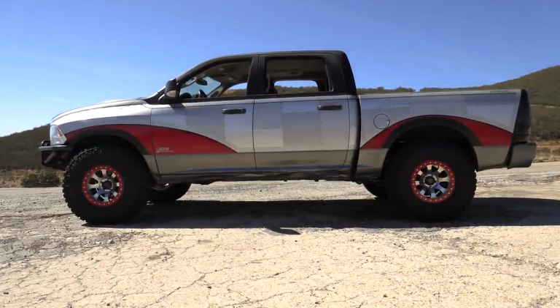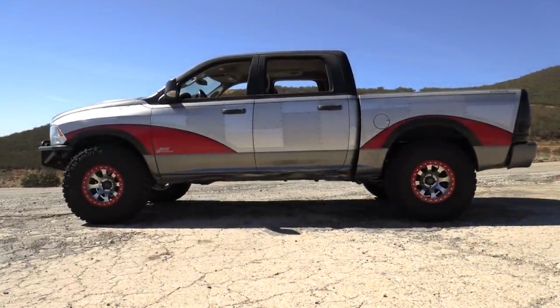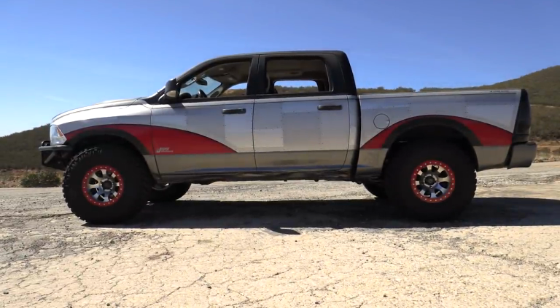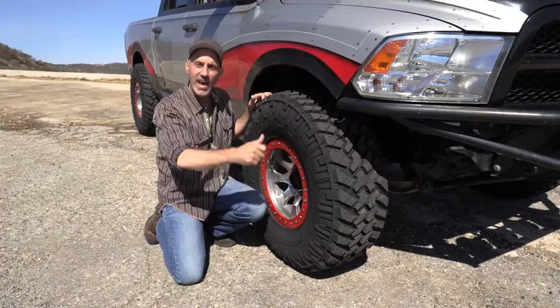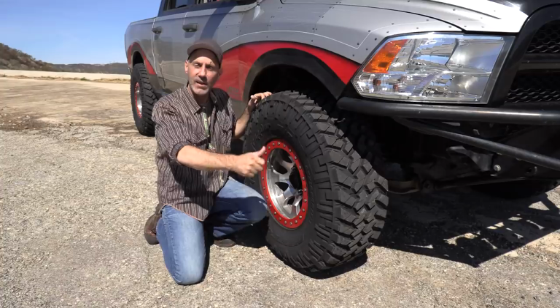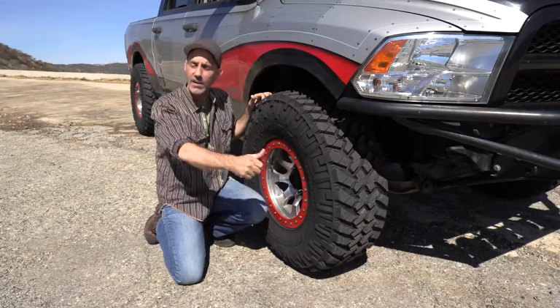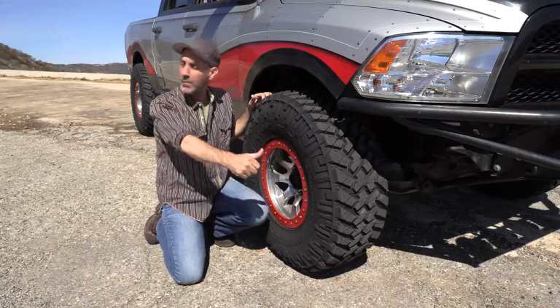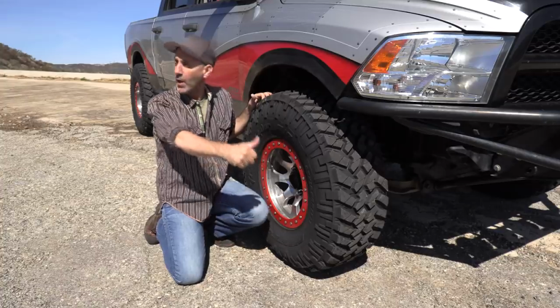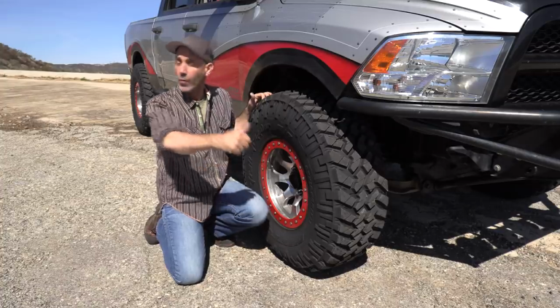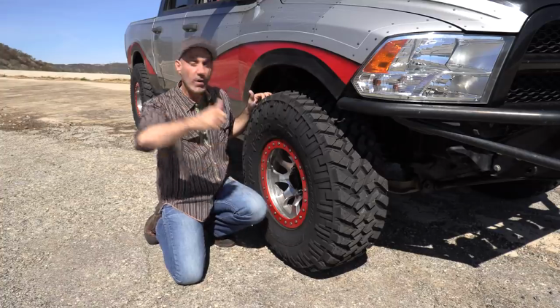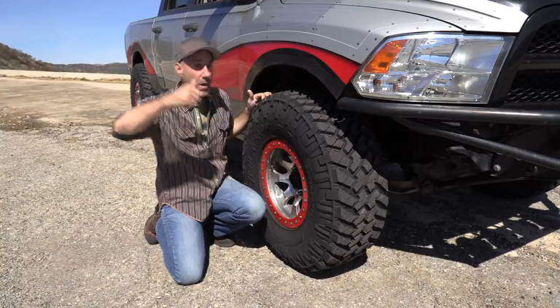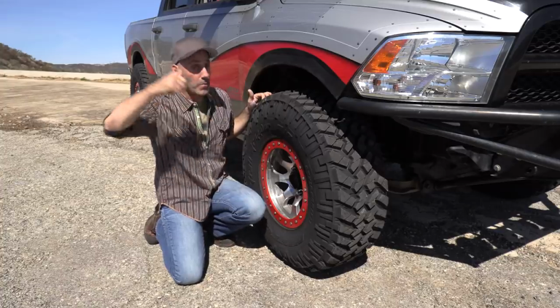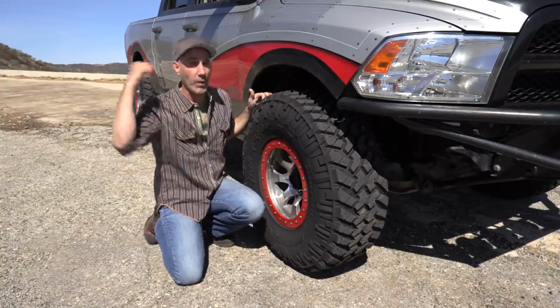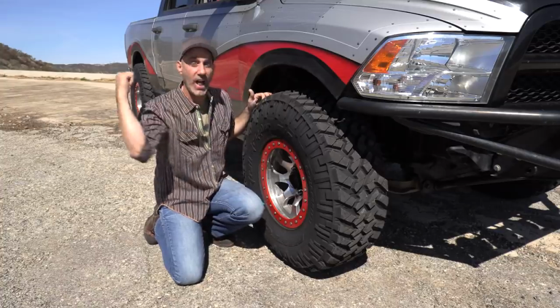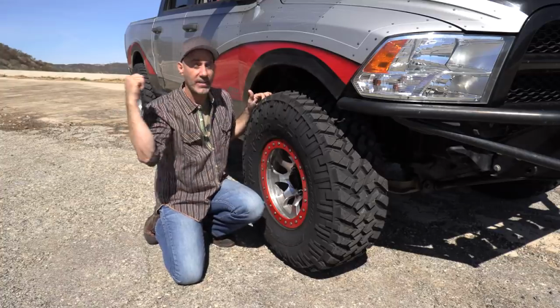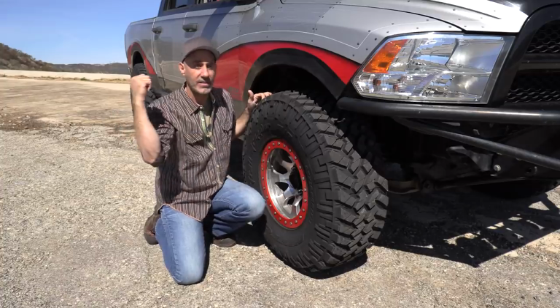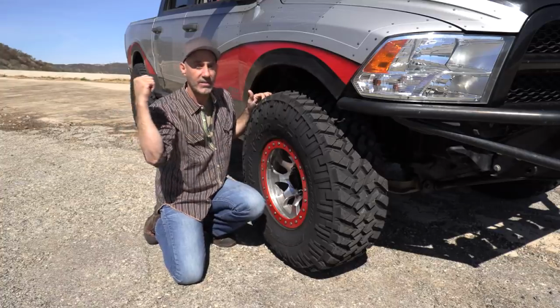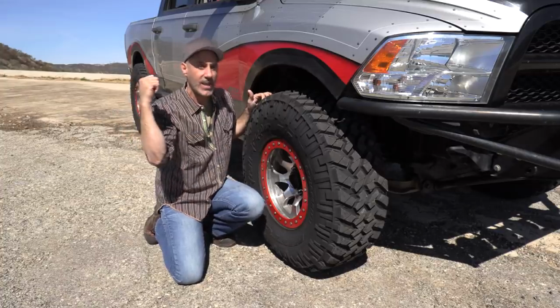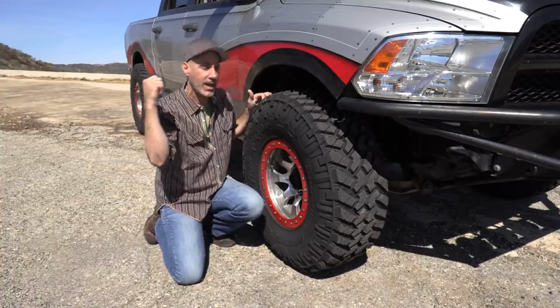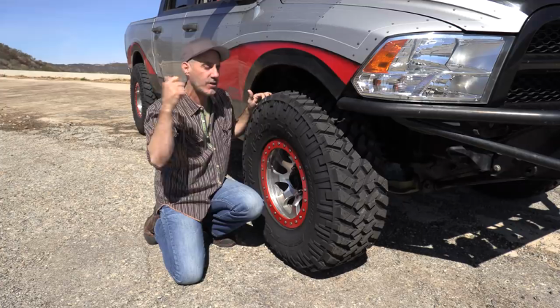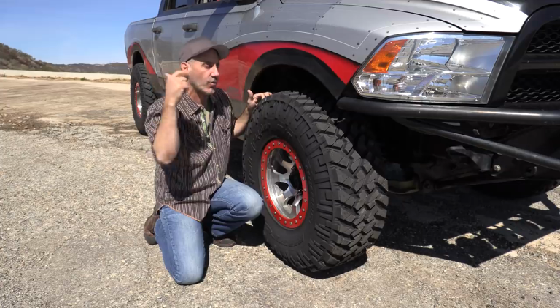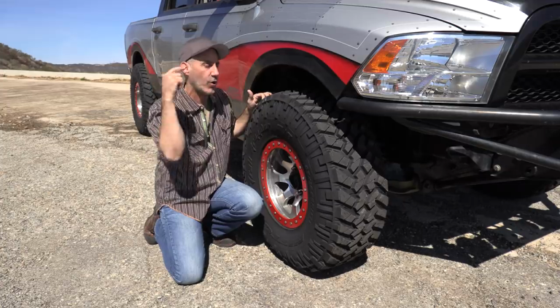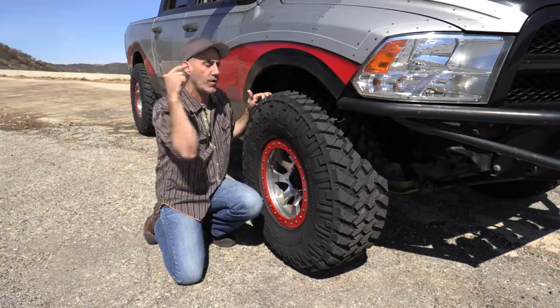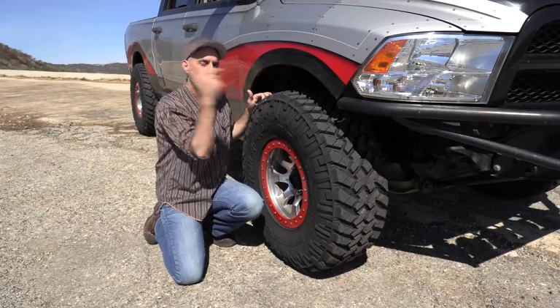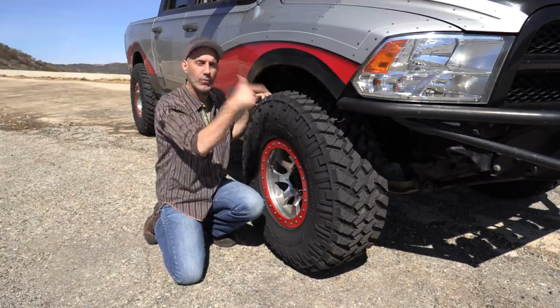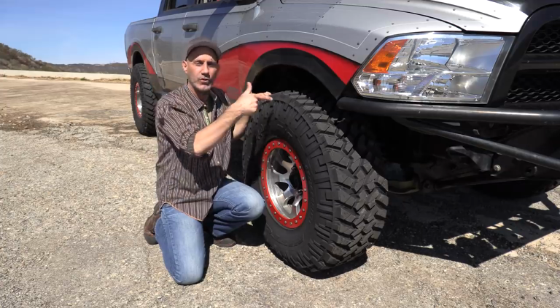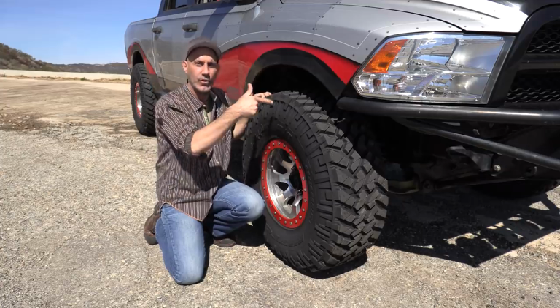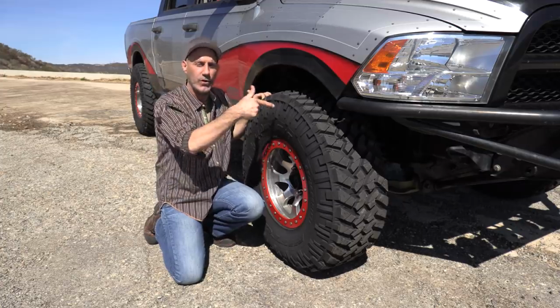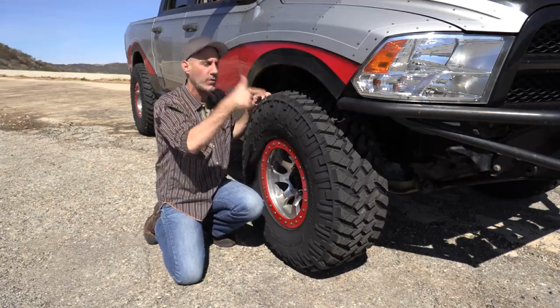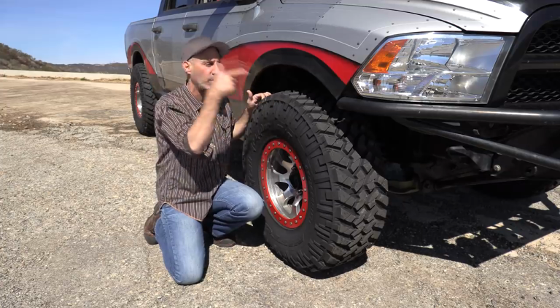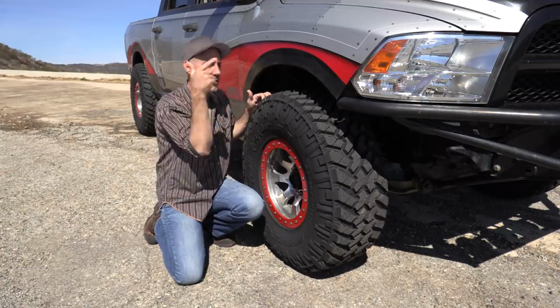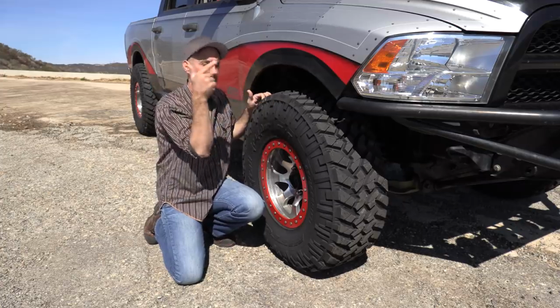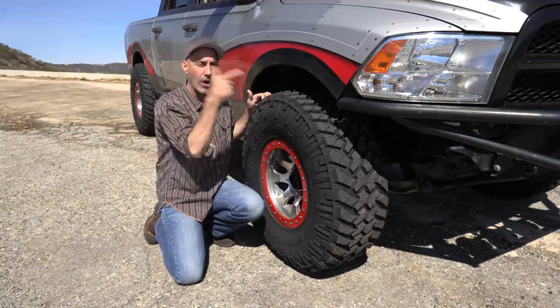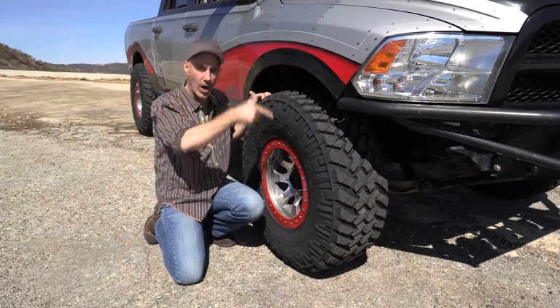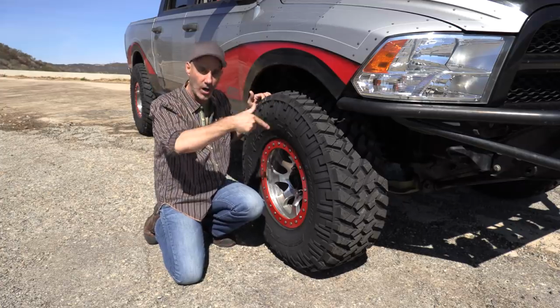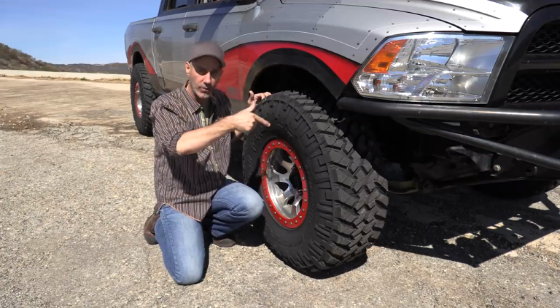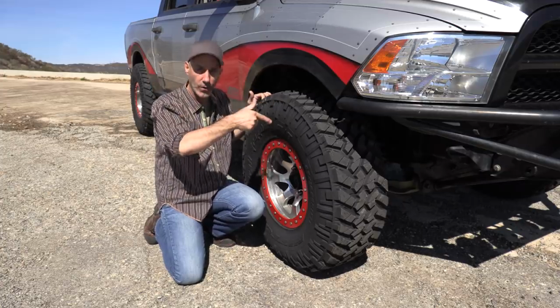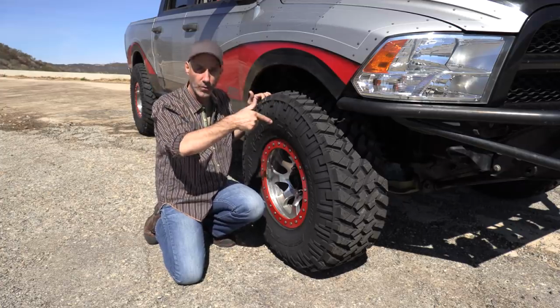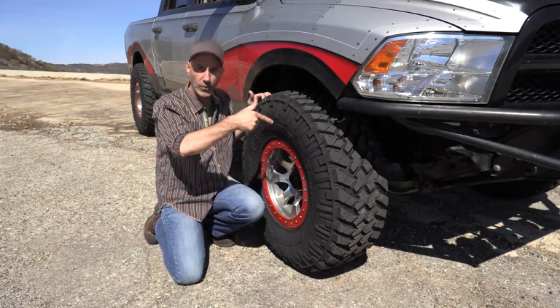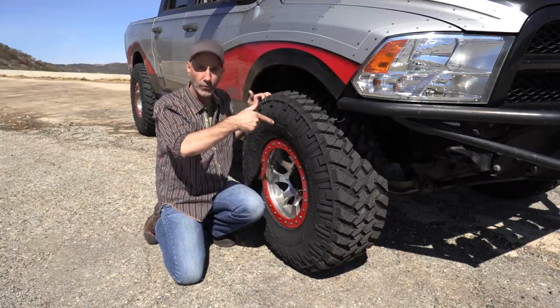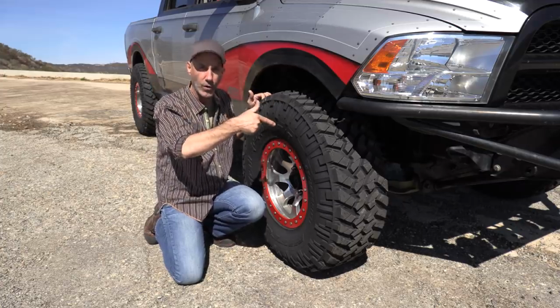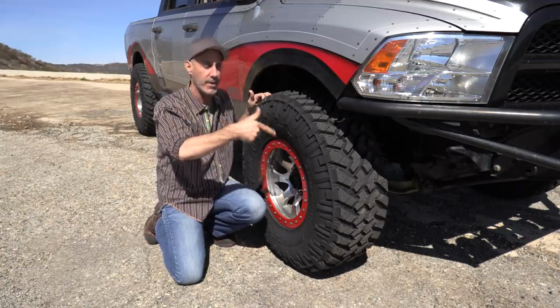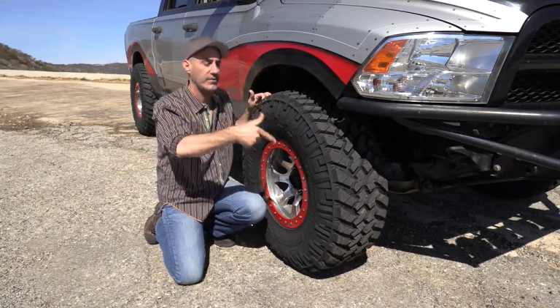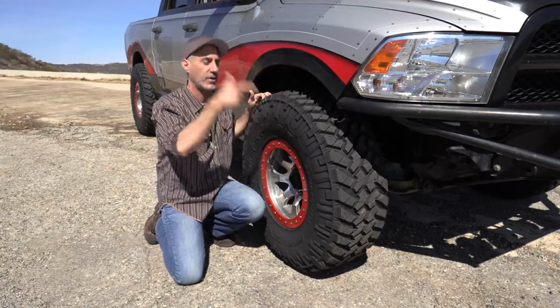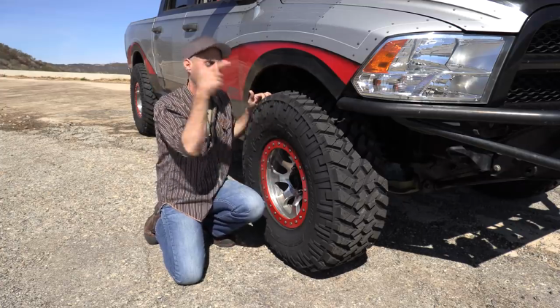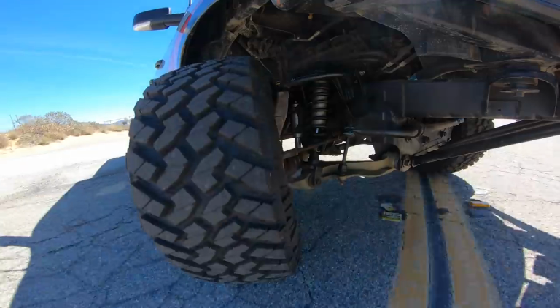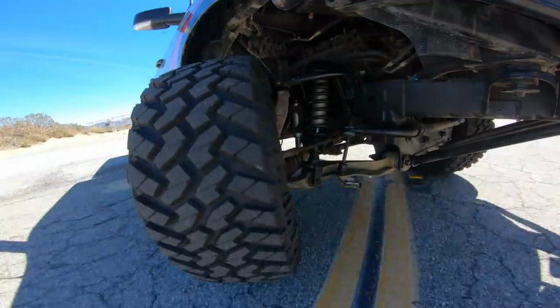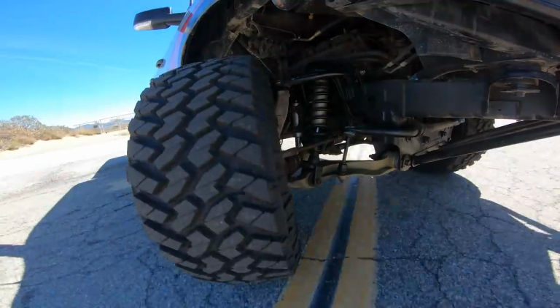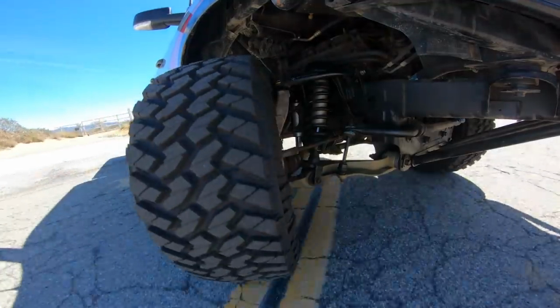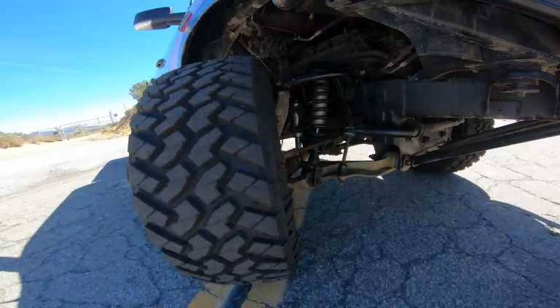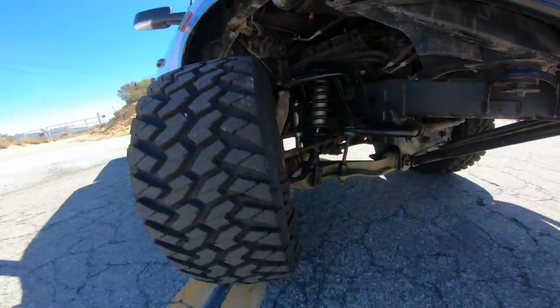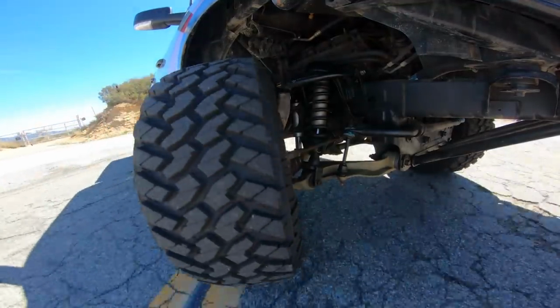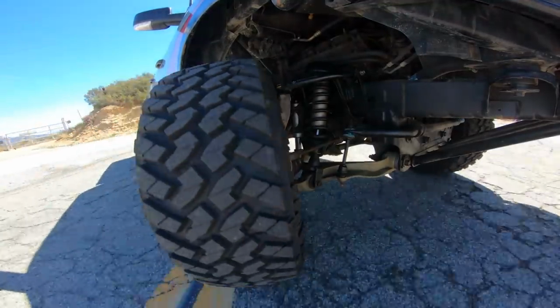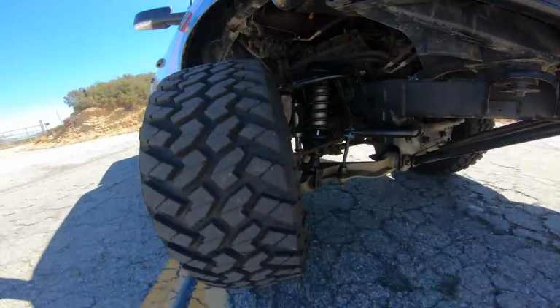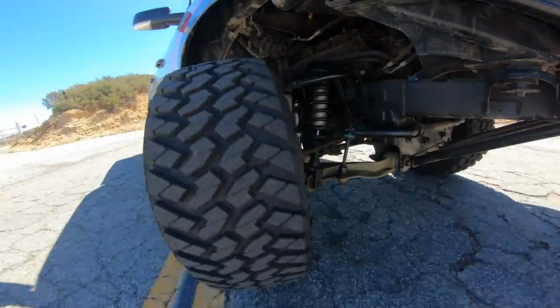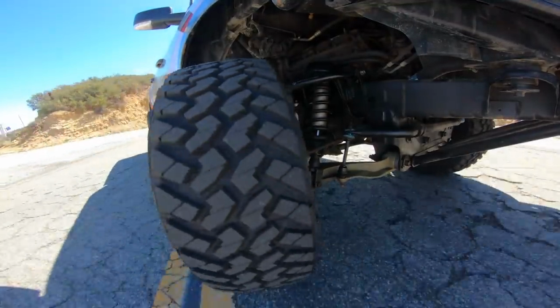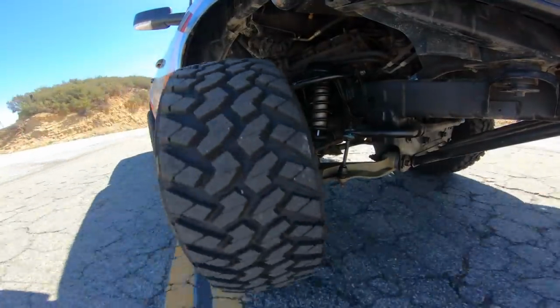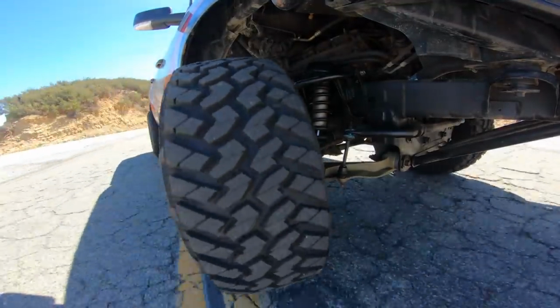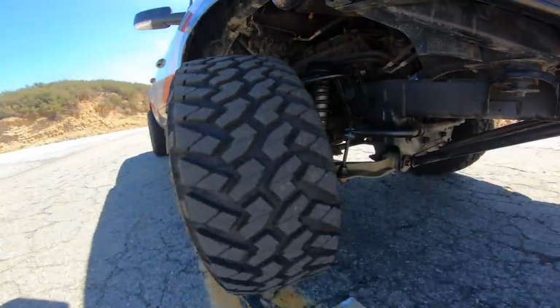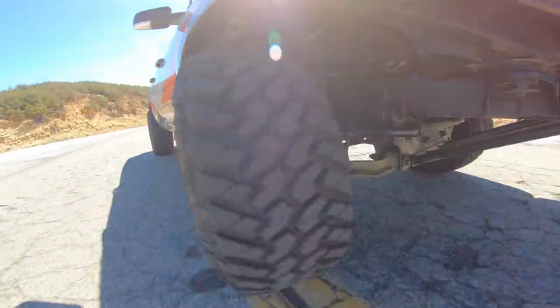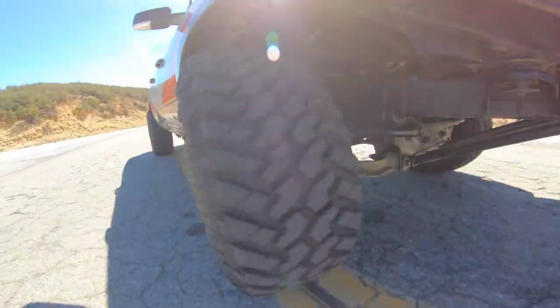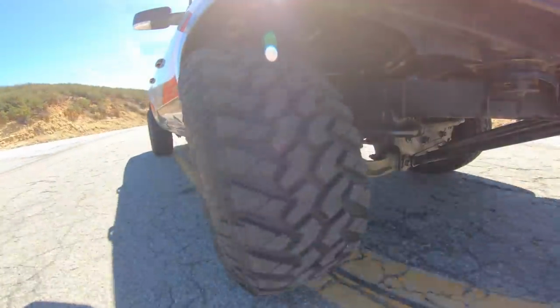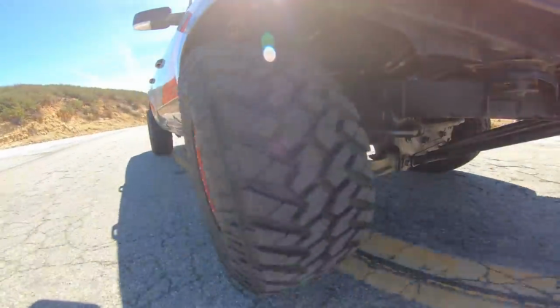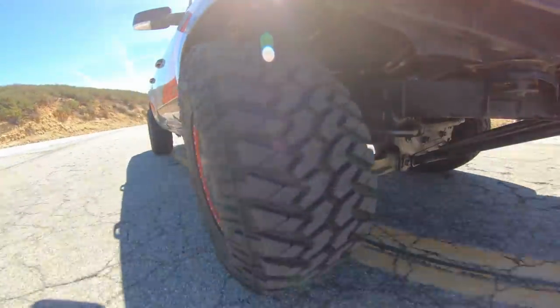Let's saddle up. We're going to blast this canyon road and show you some of the on-road performance before we hit the dirt. Let's go.